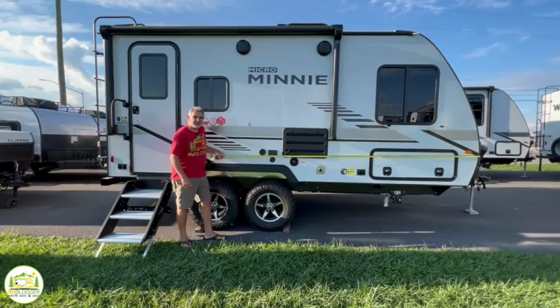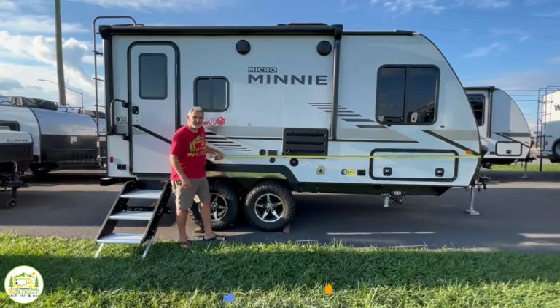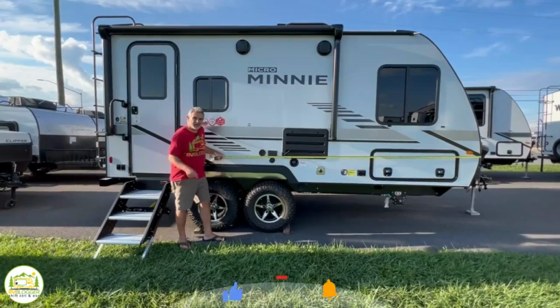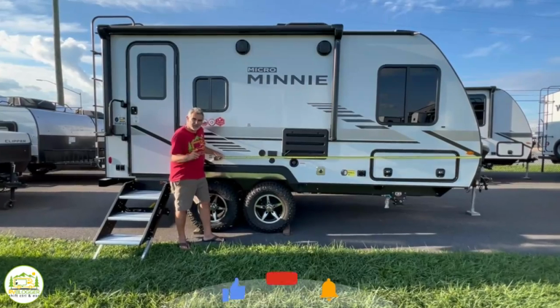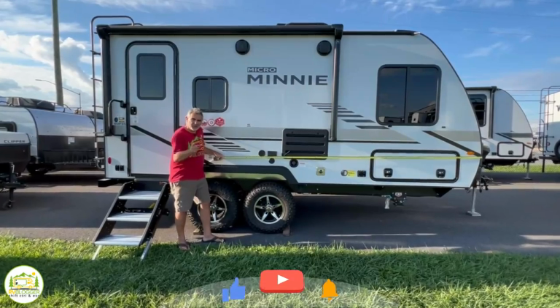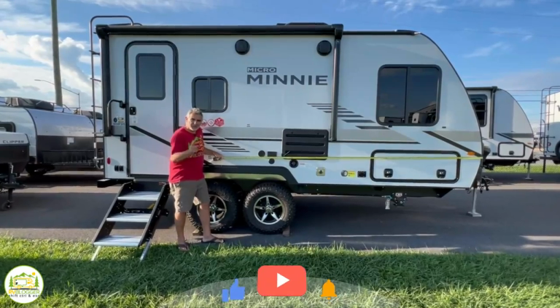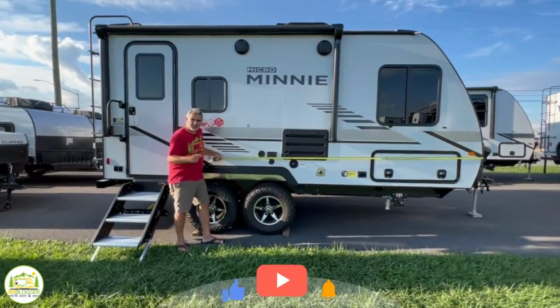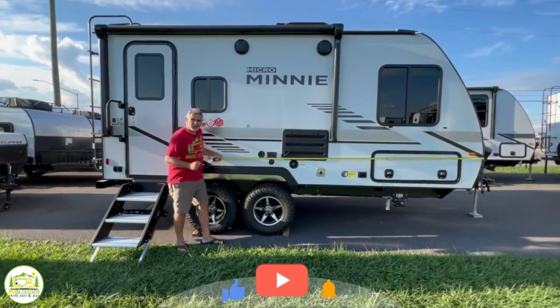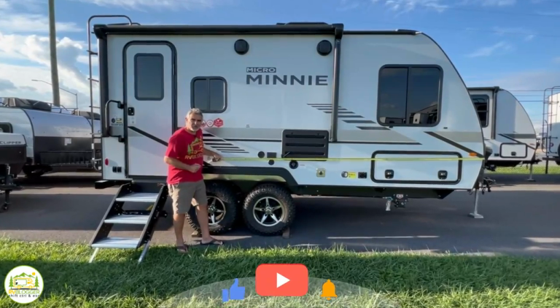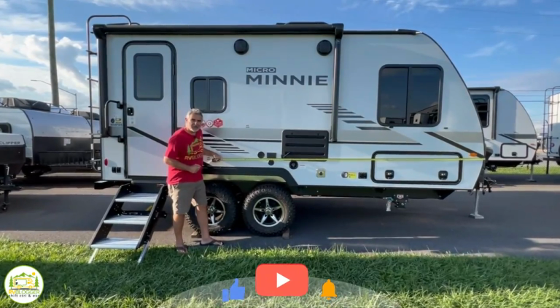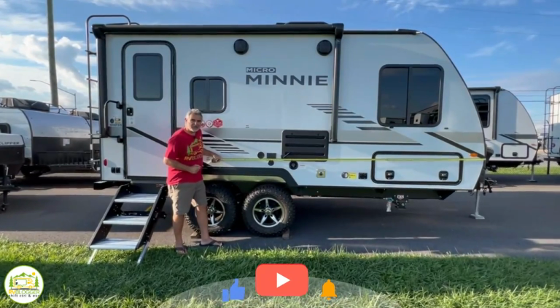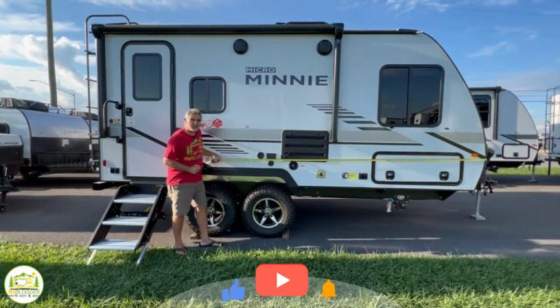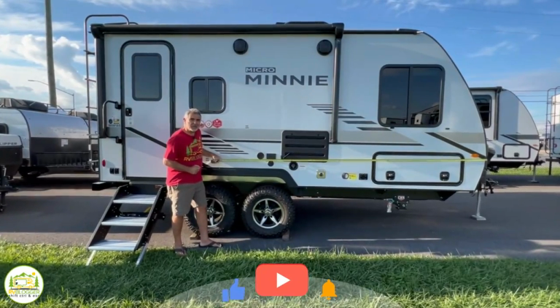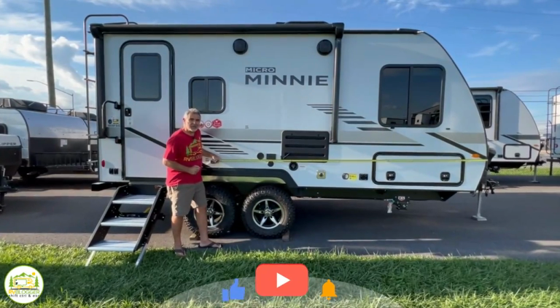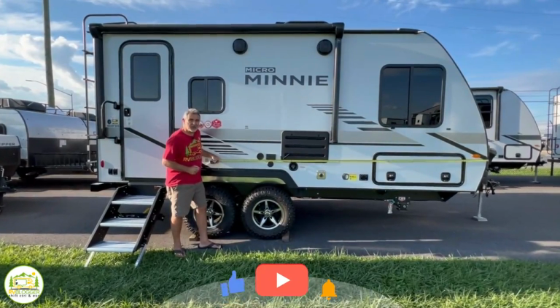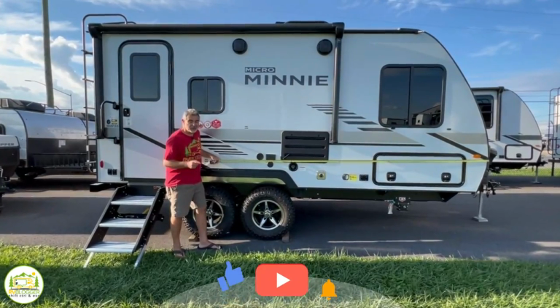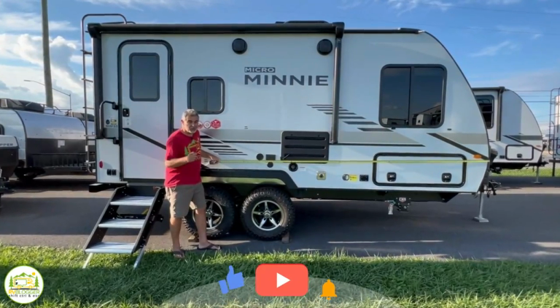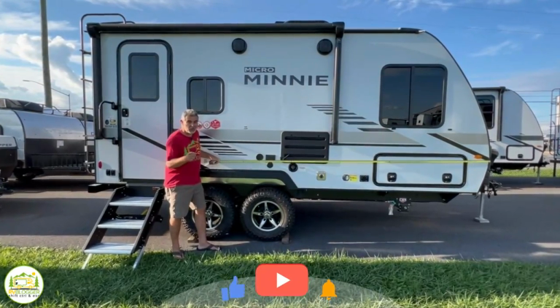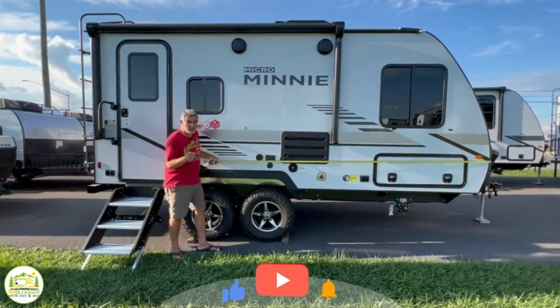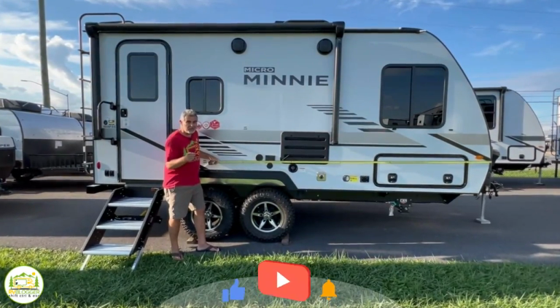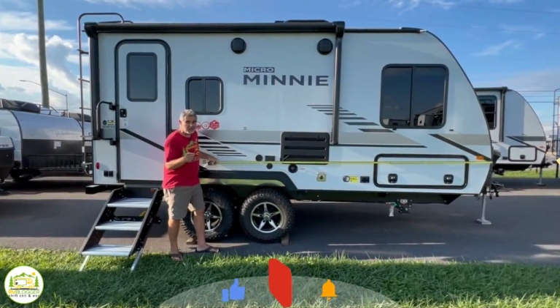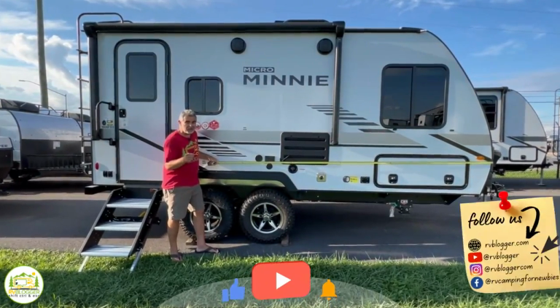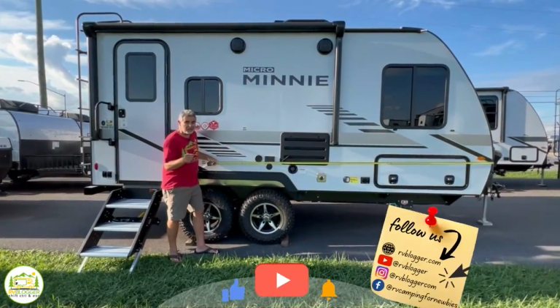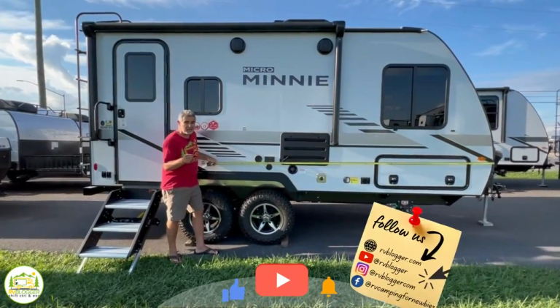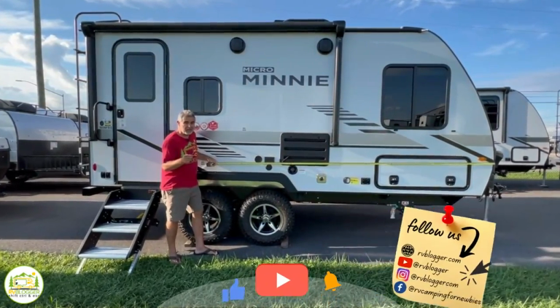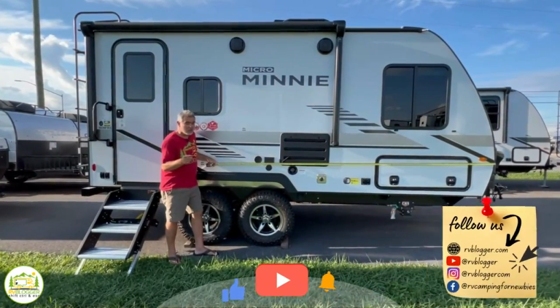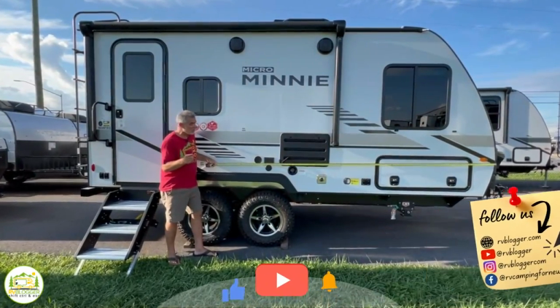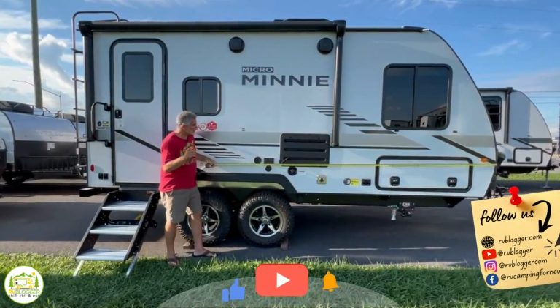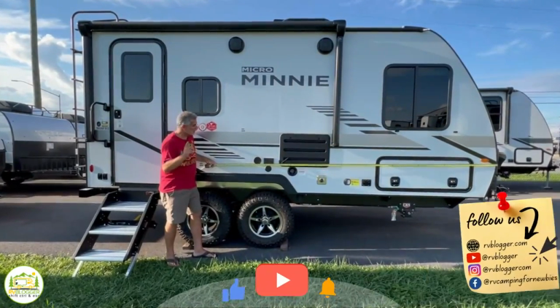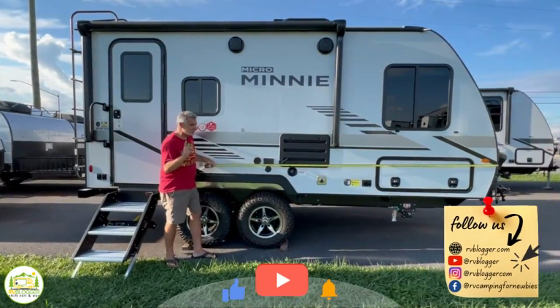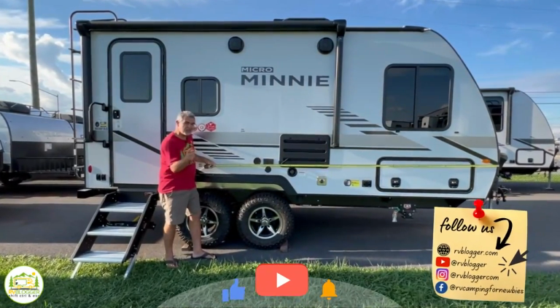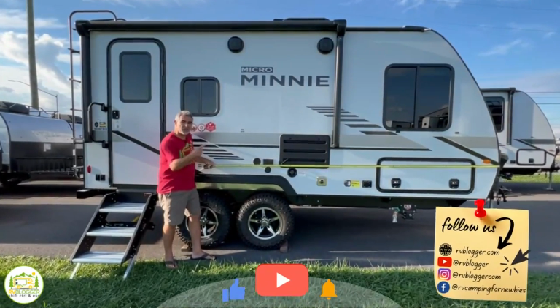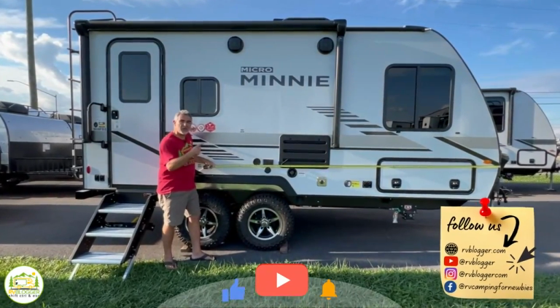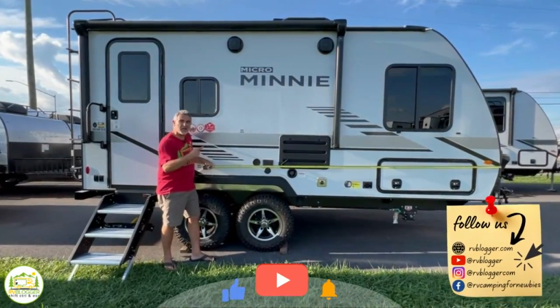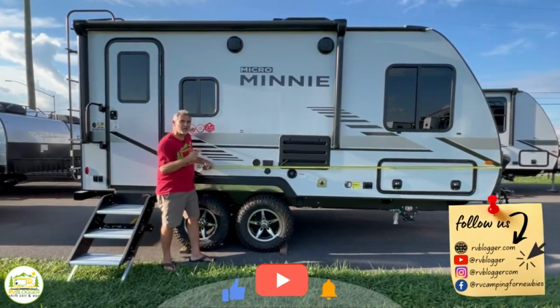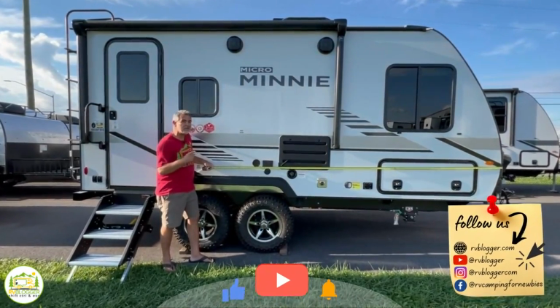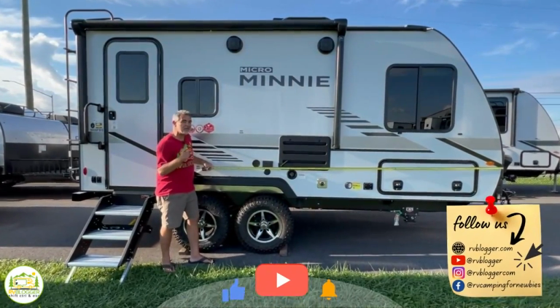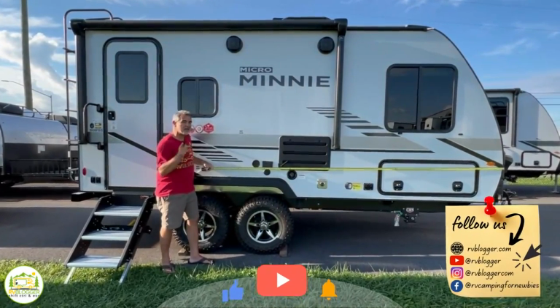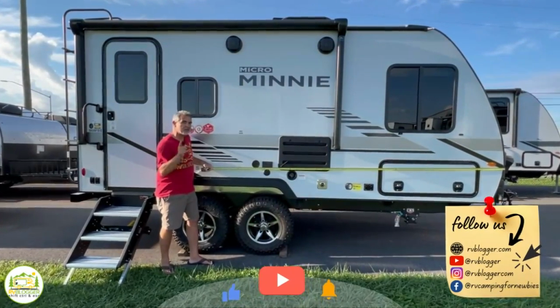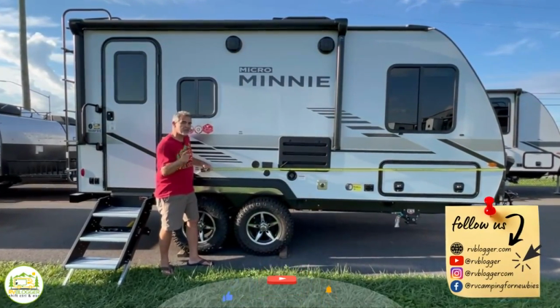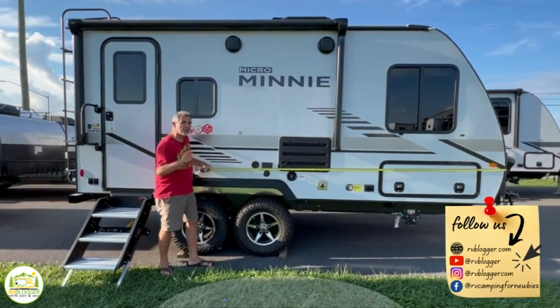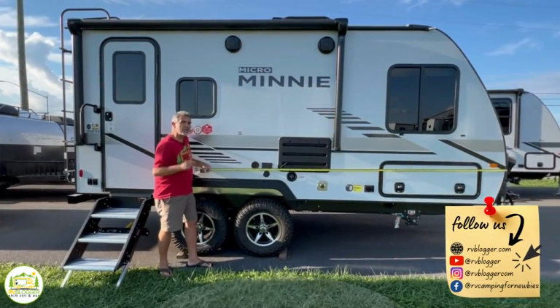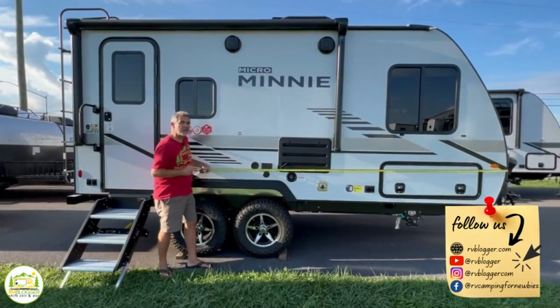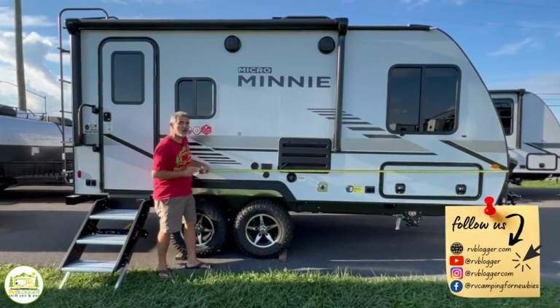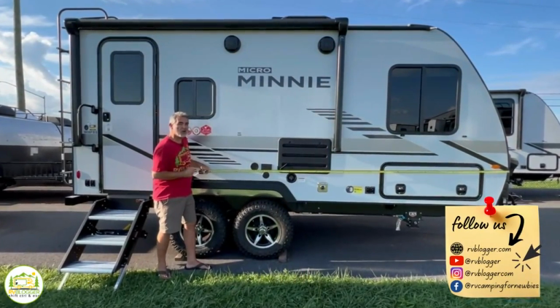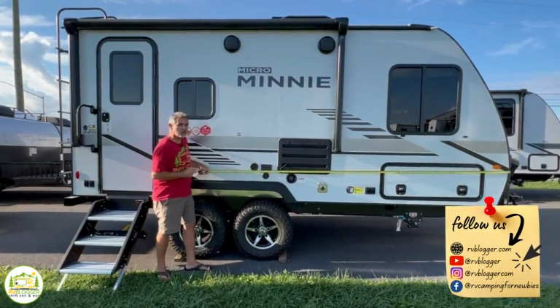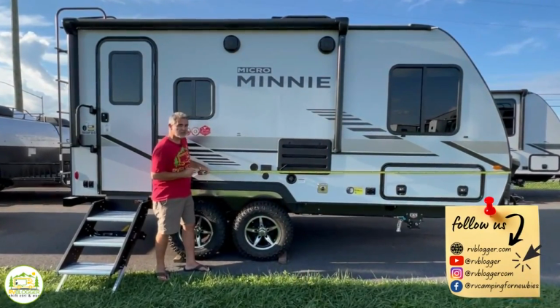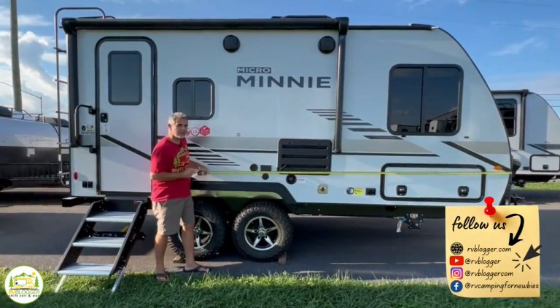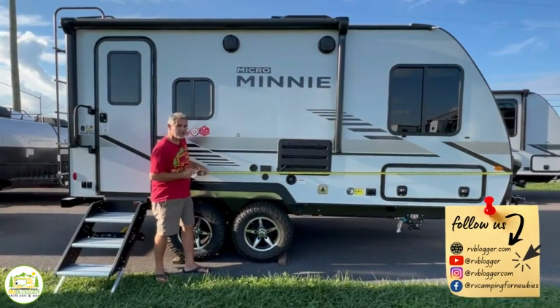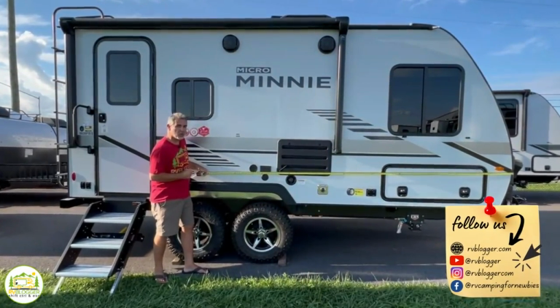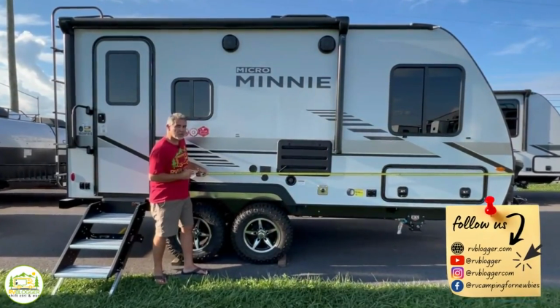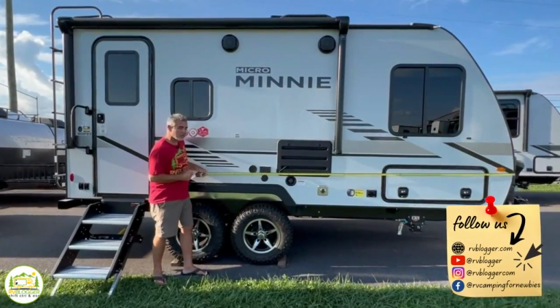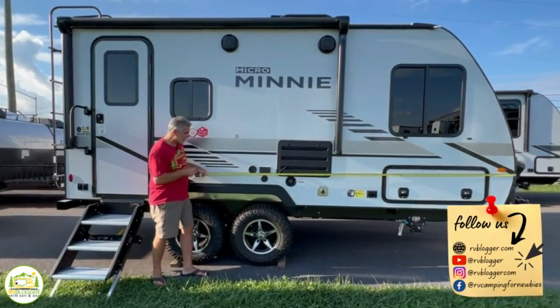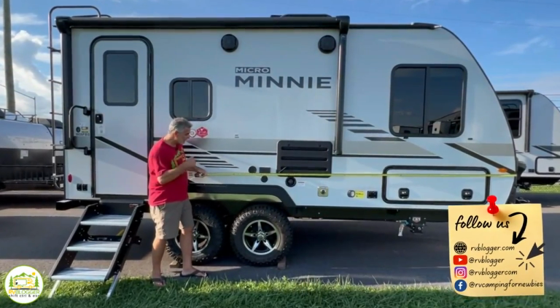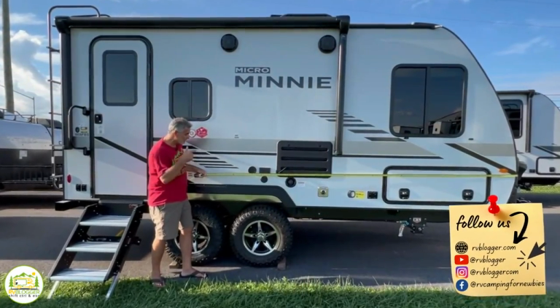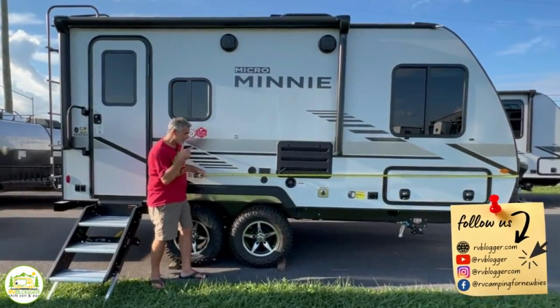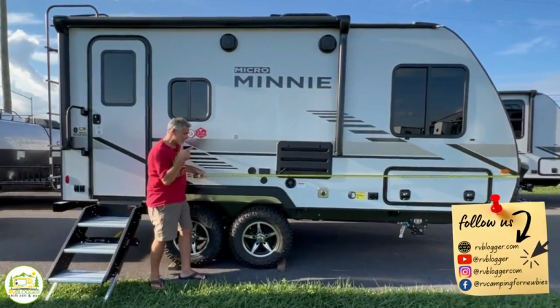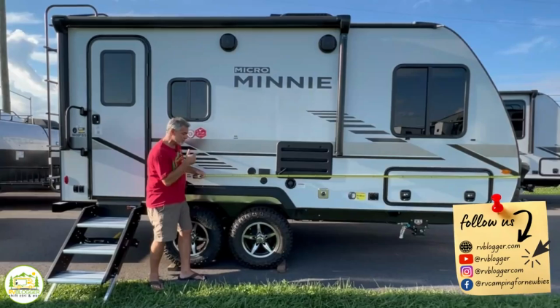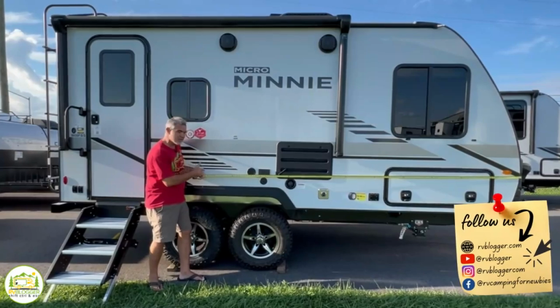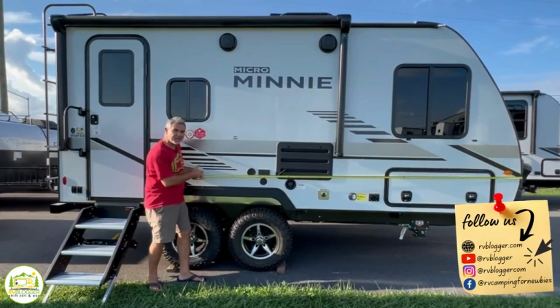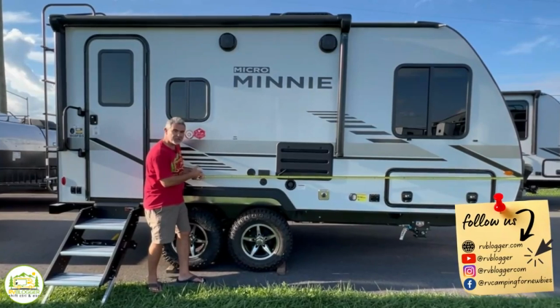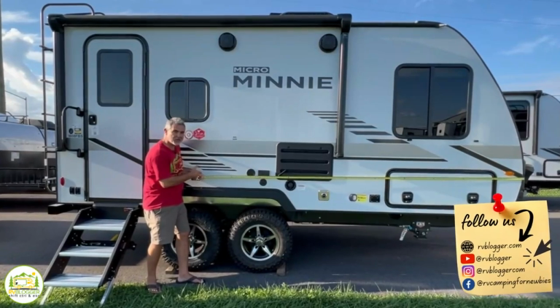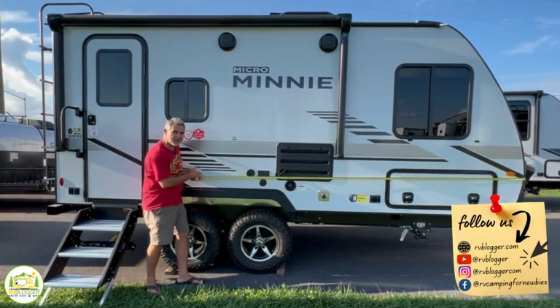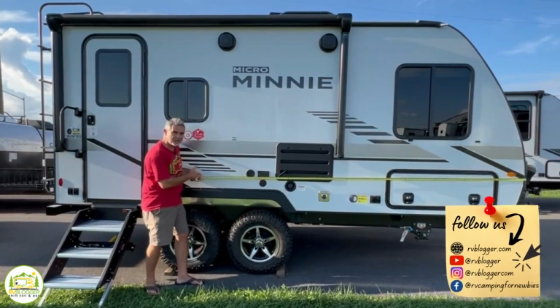Are you looking for a travel trailer under 25 feet long? Well, stick around. We found three awesome floor plans that measure up.